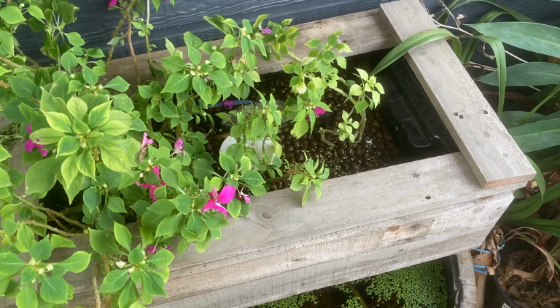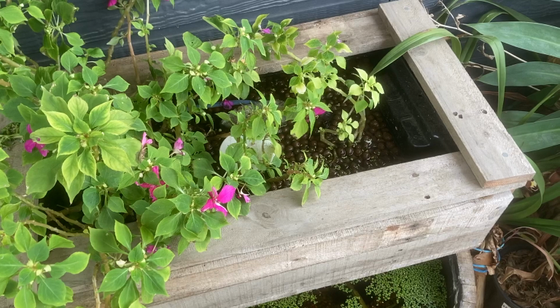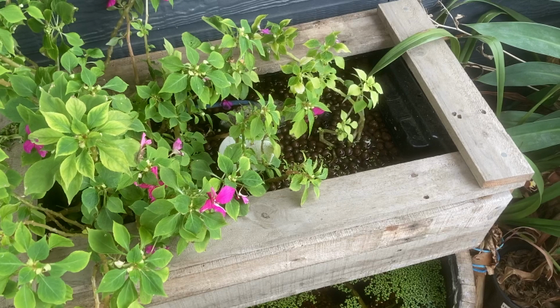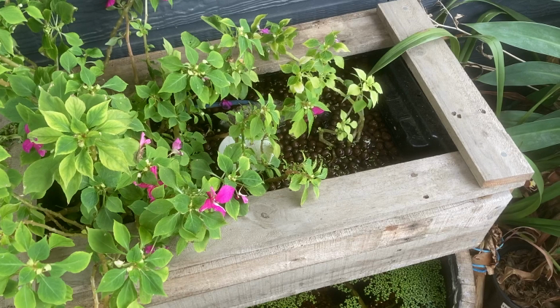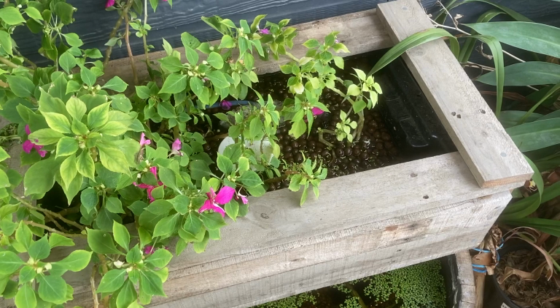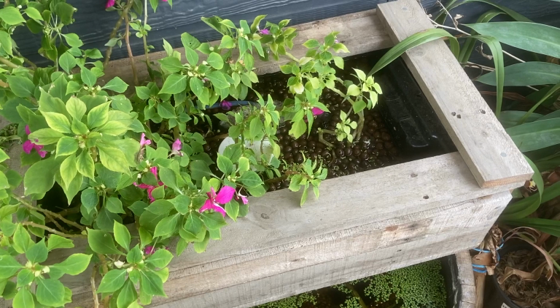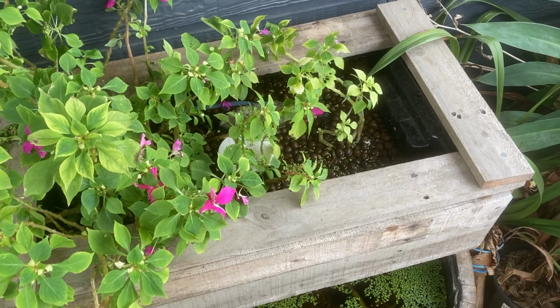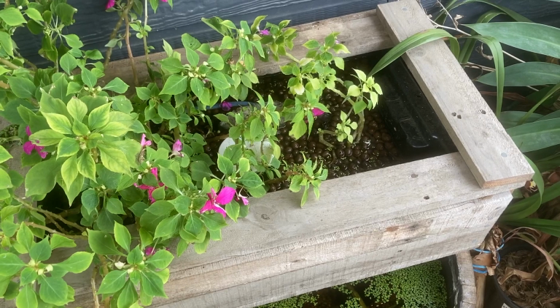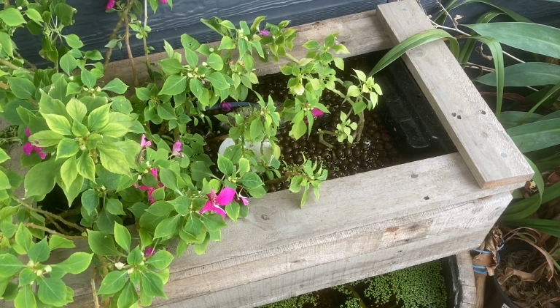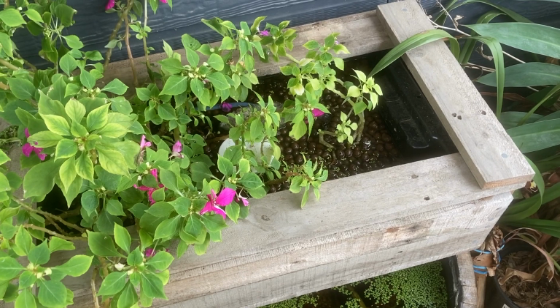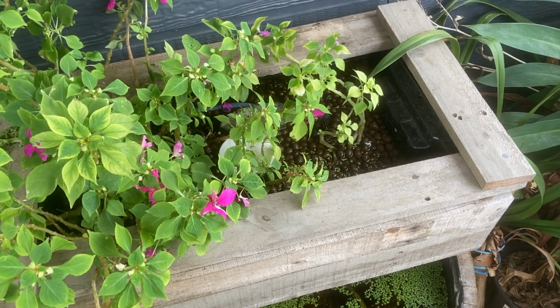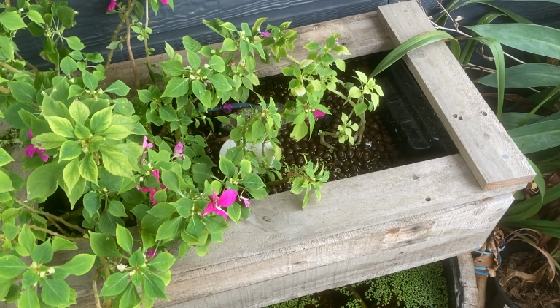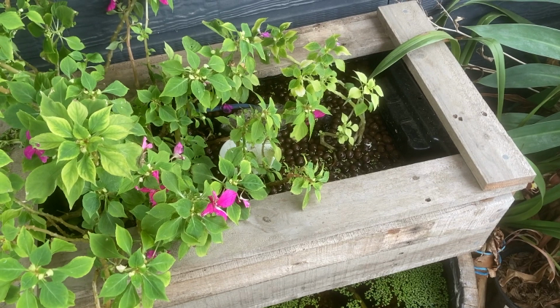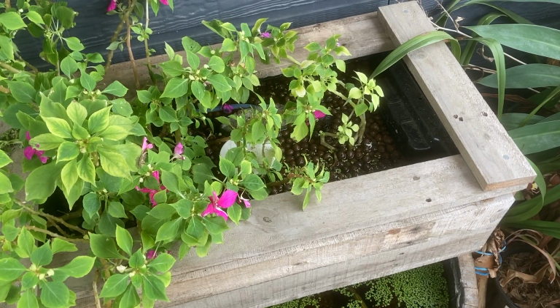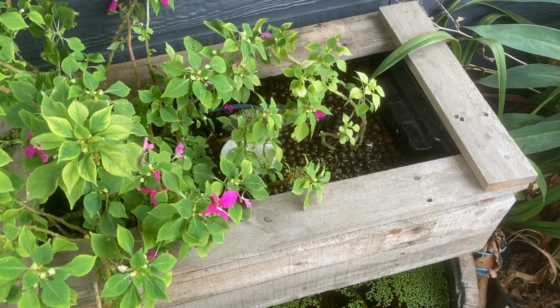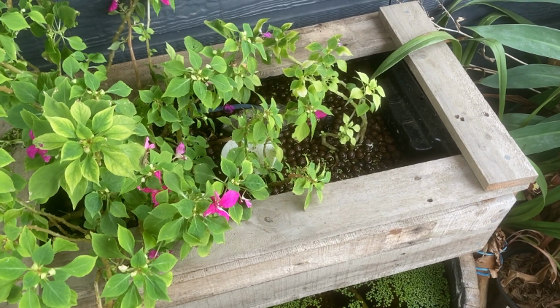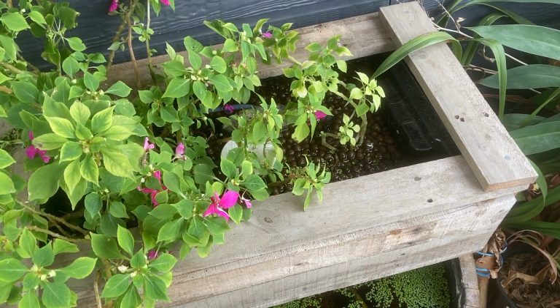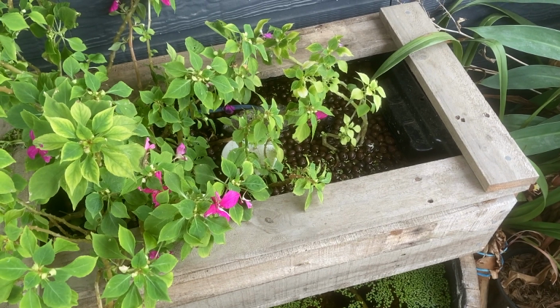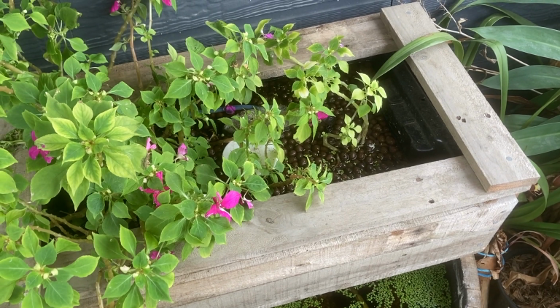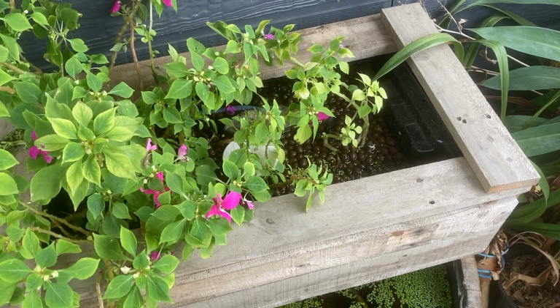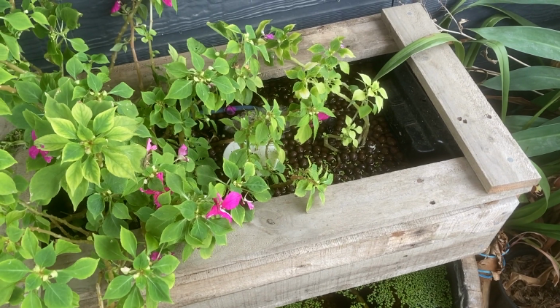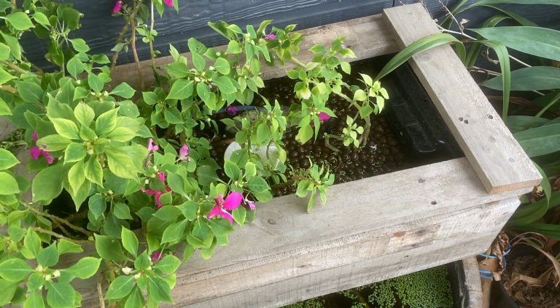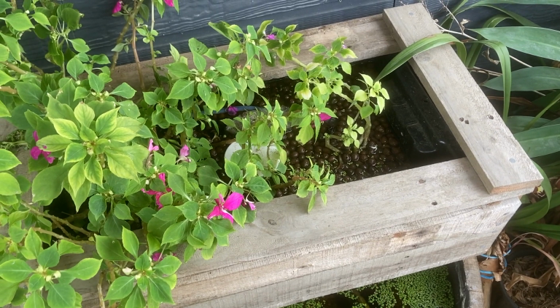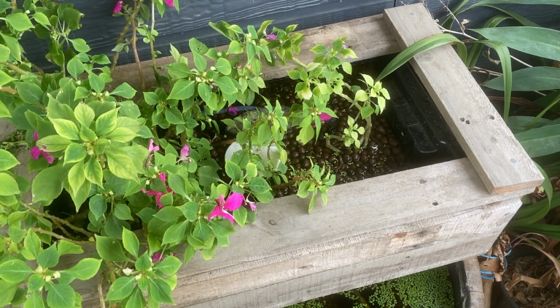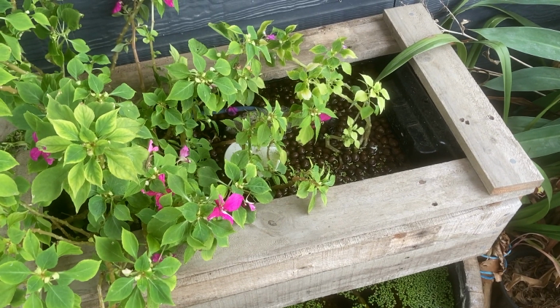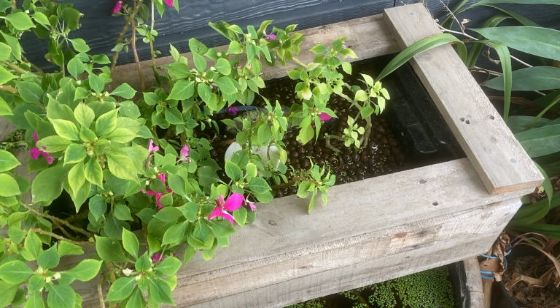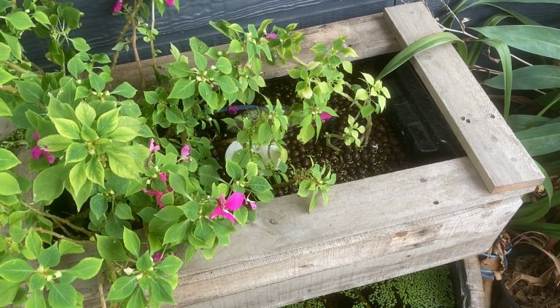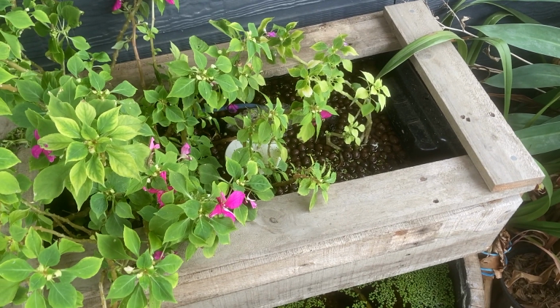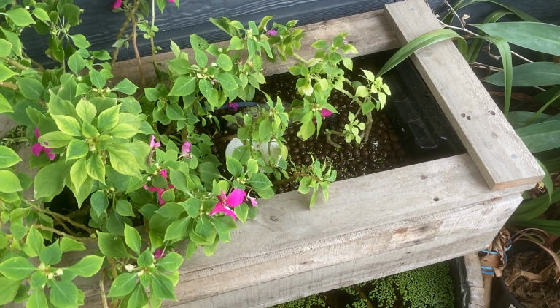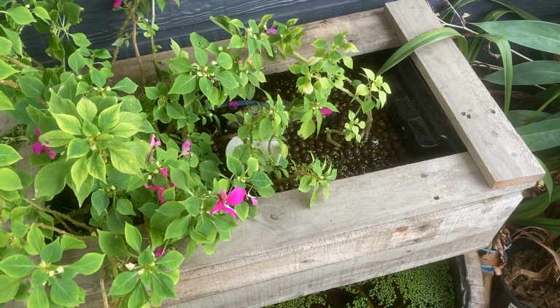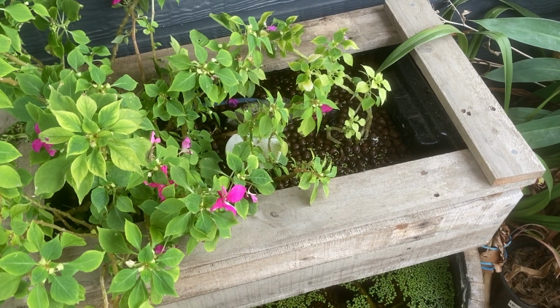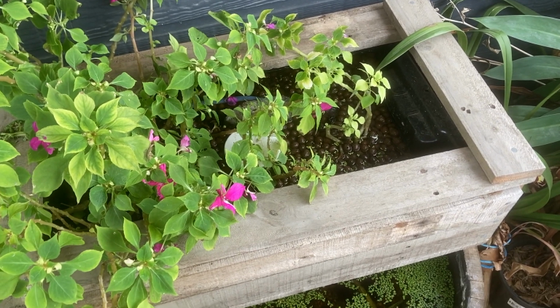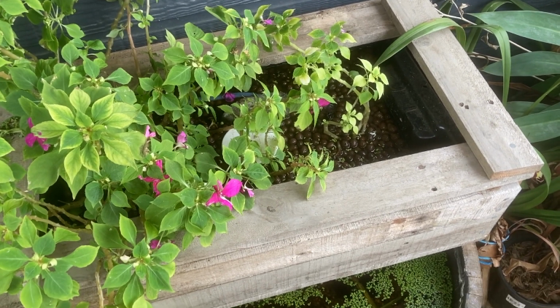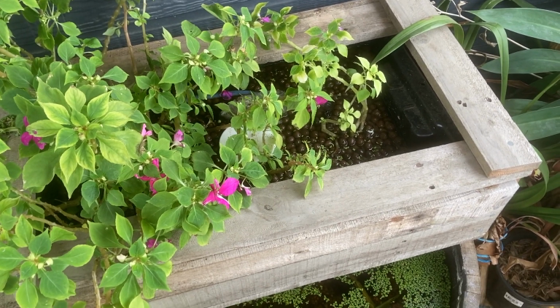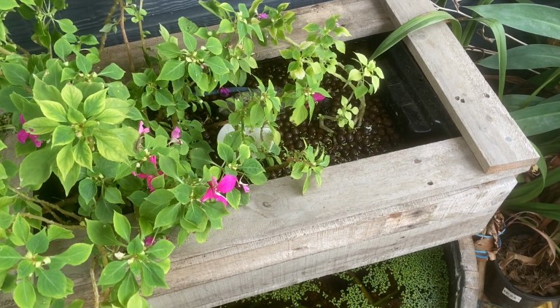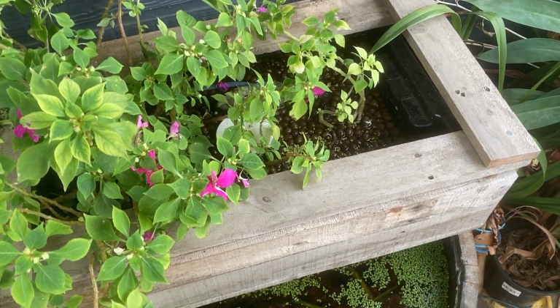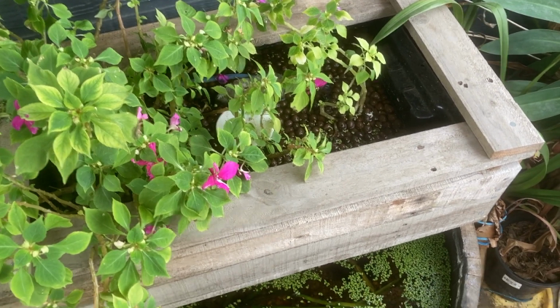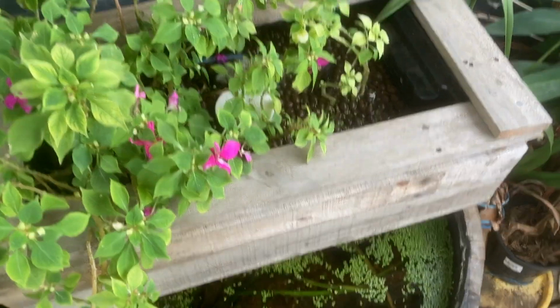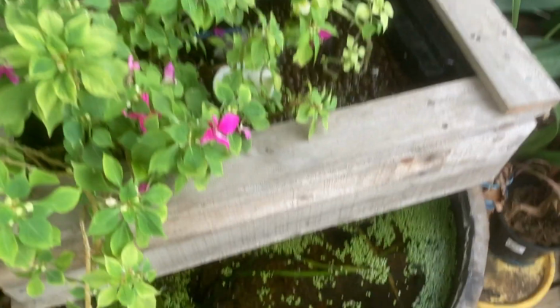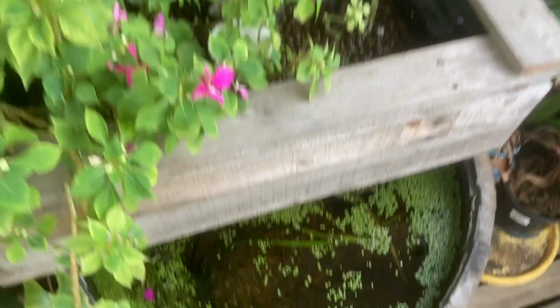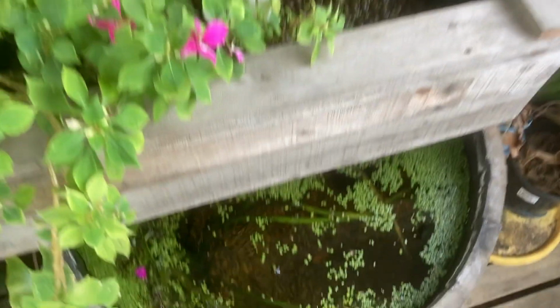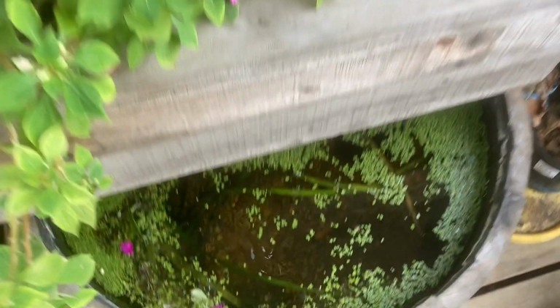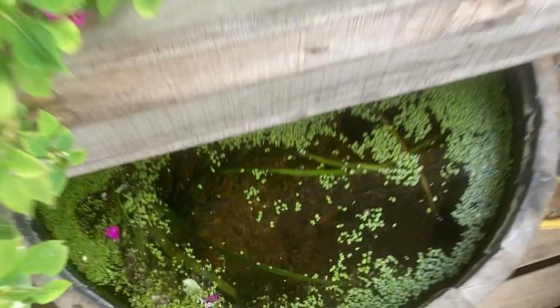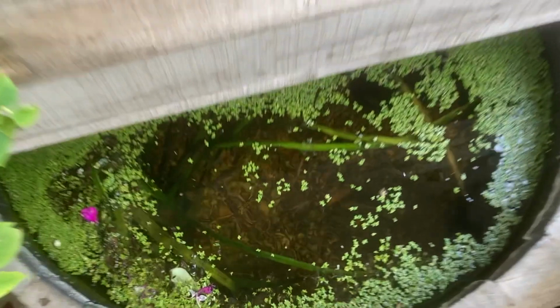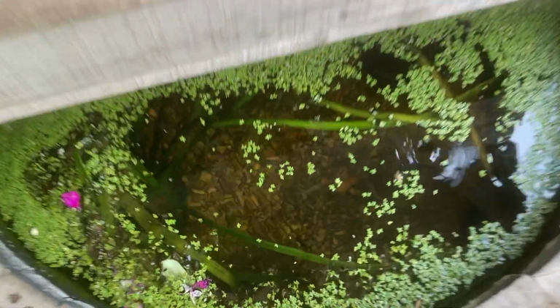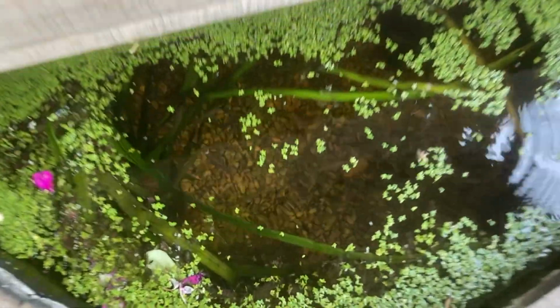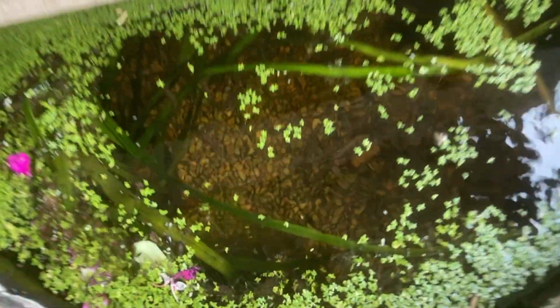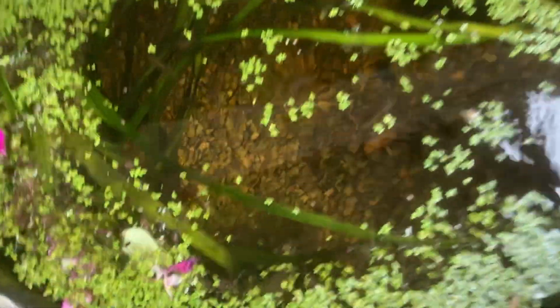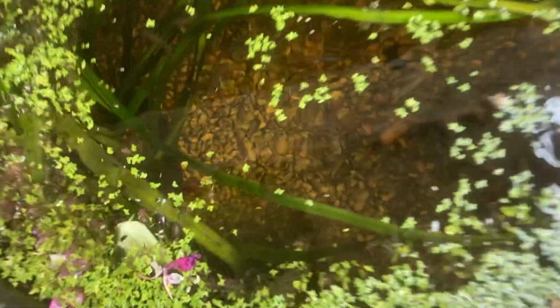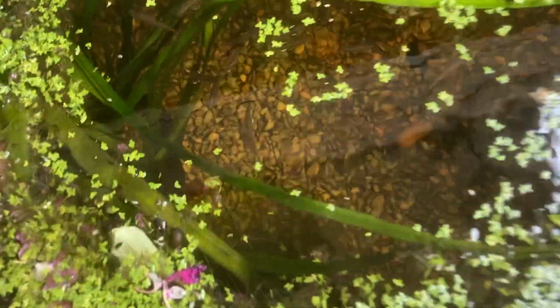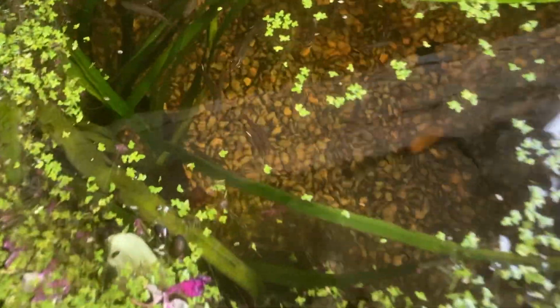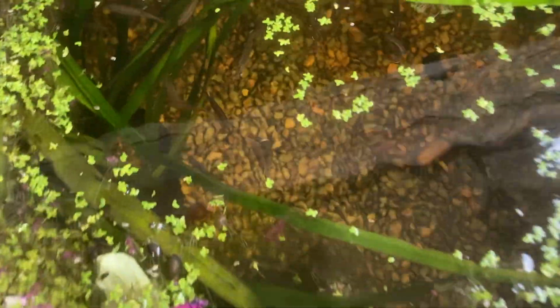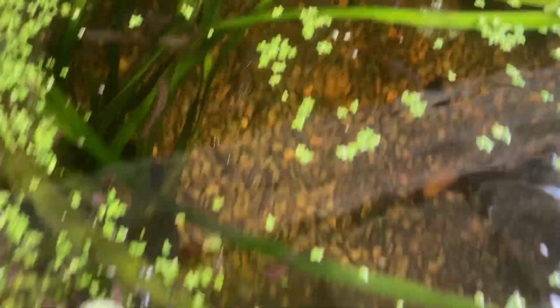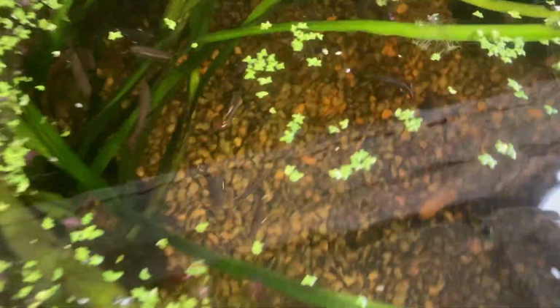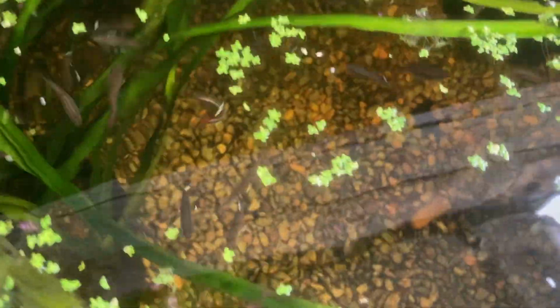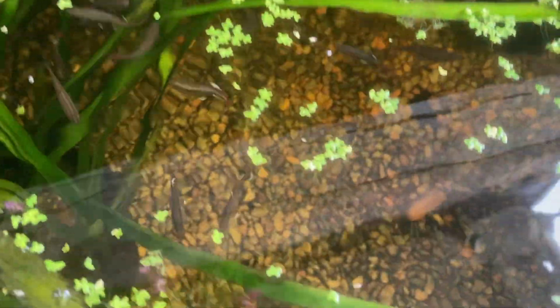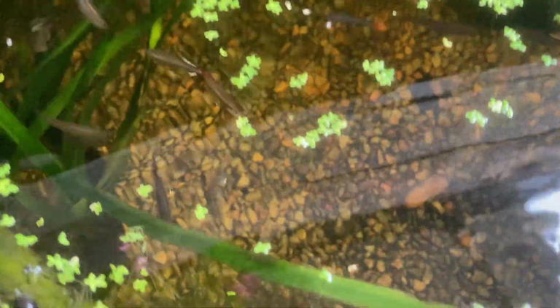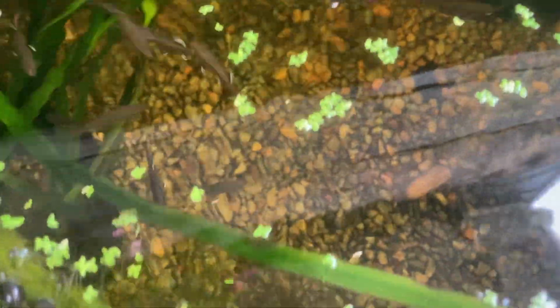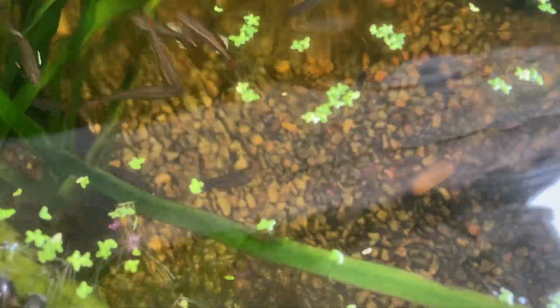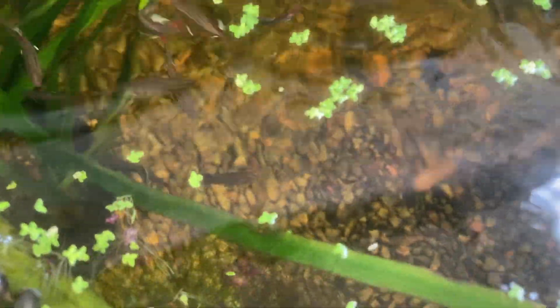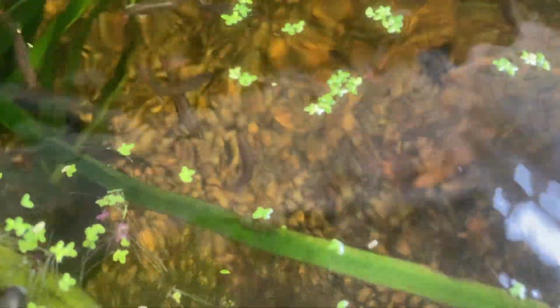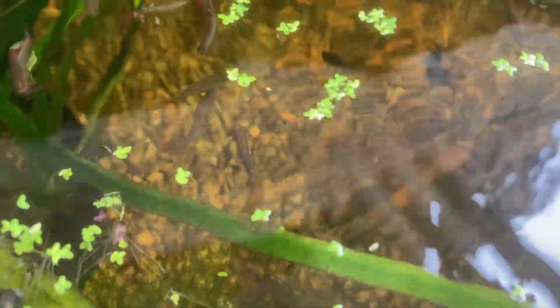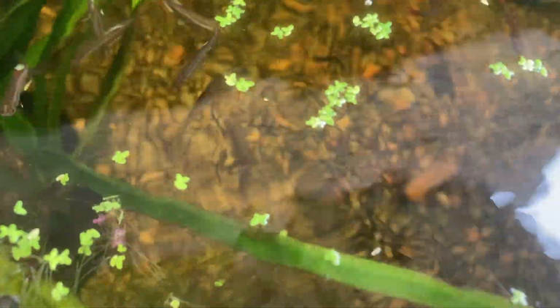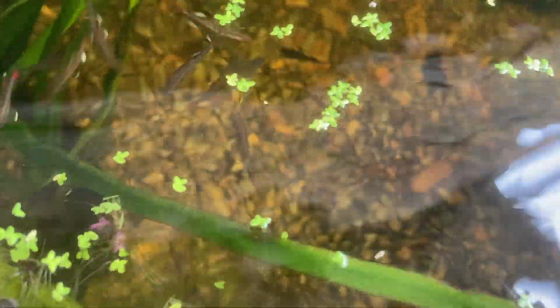G'day guys. Today I'm going to take some of the white clouds from the wine barrel ponds and put them into the new anoxic filter pond.